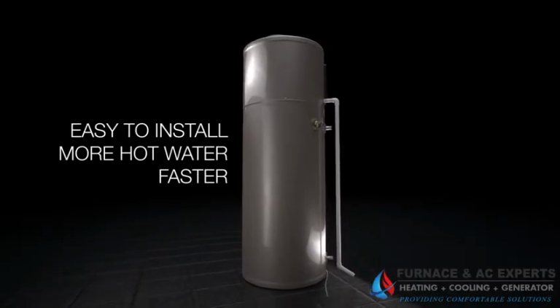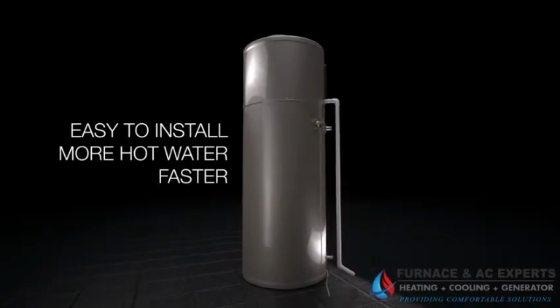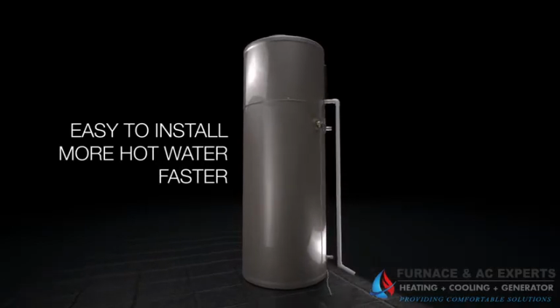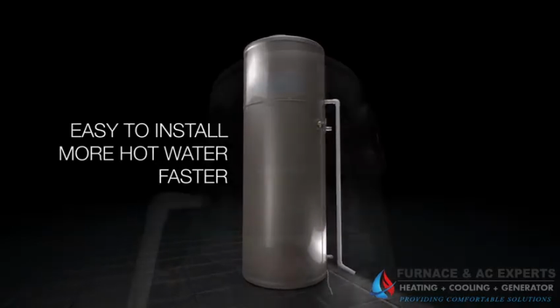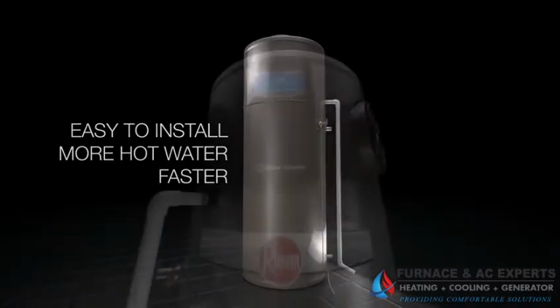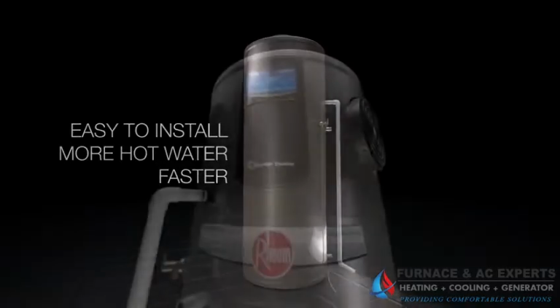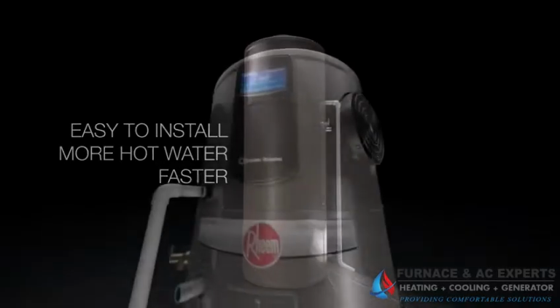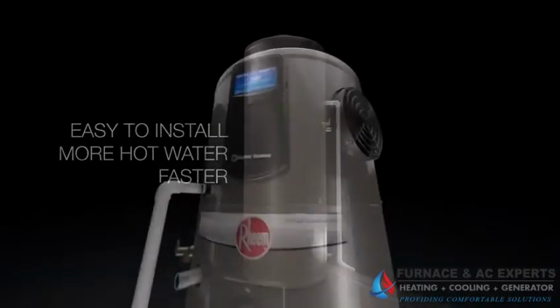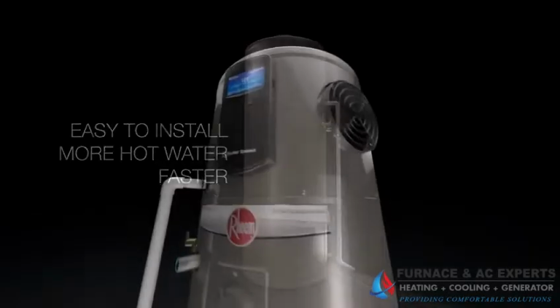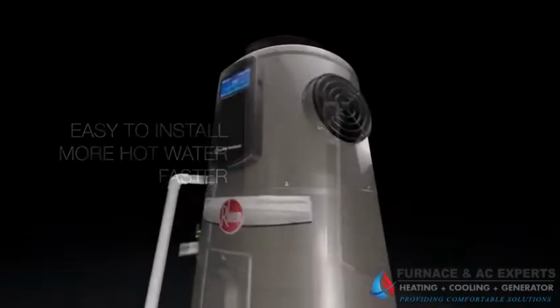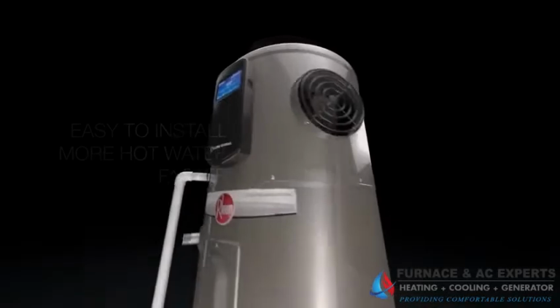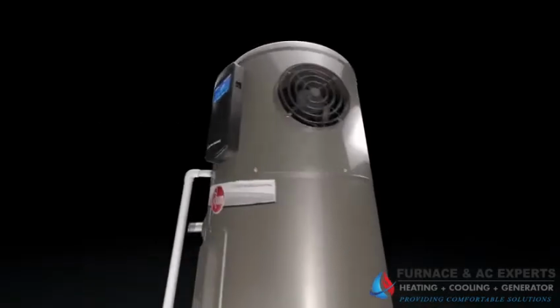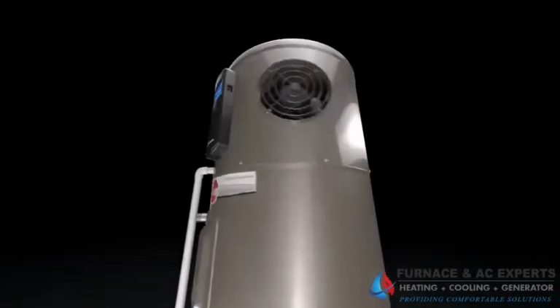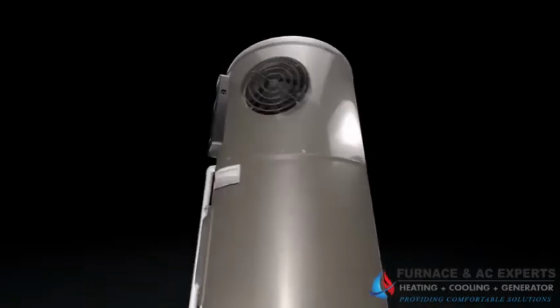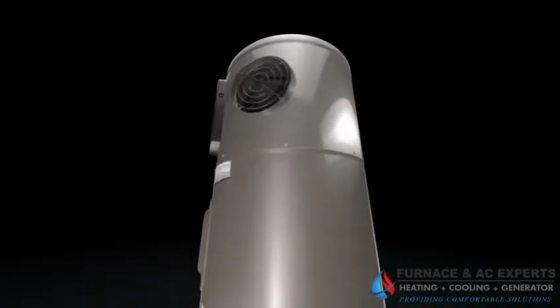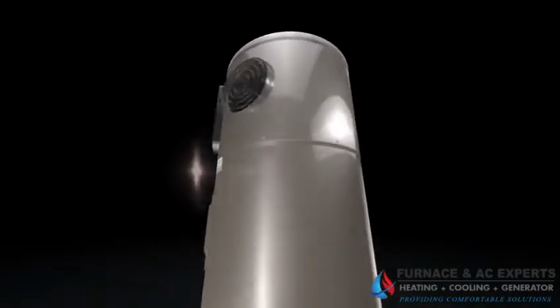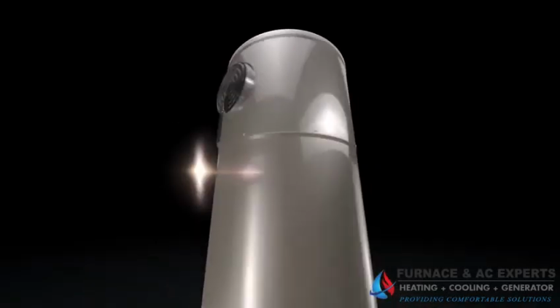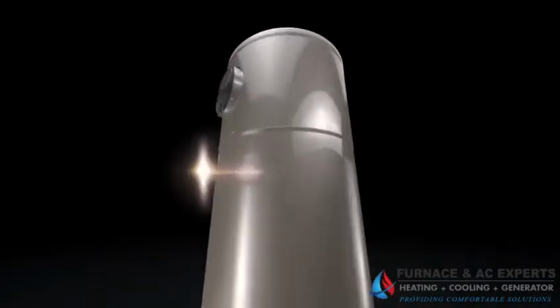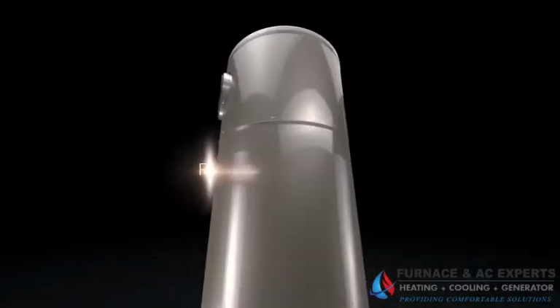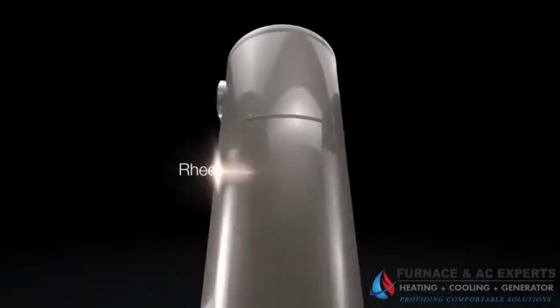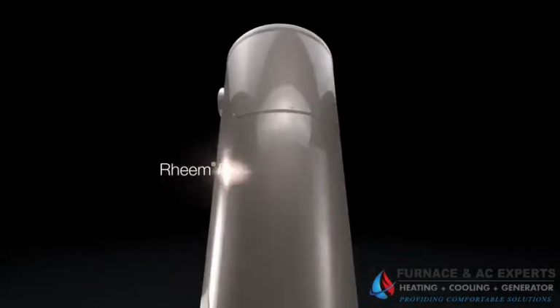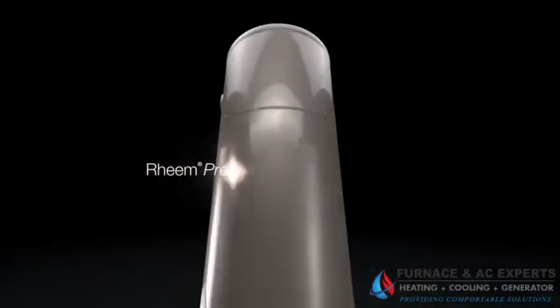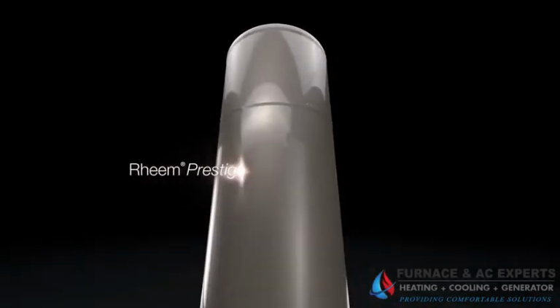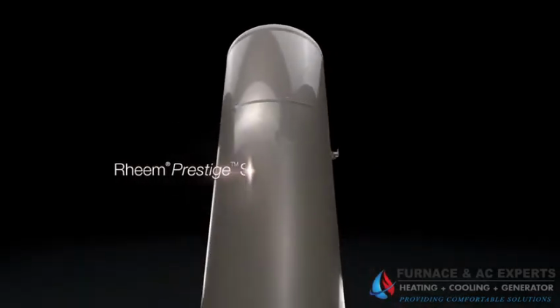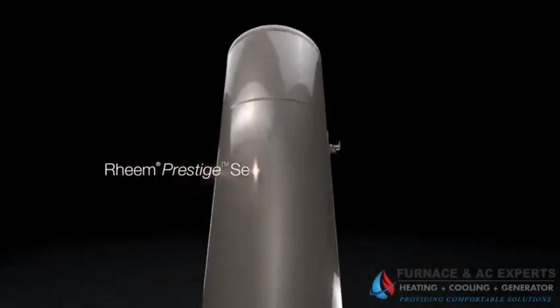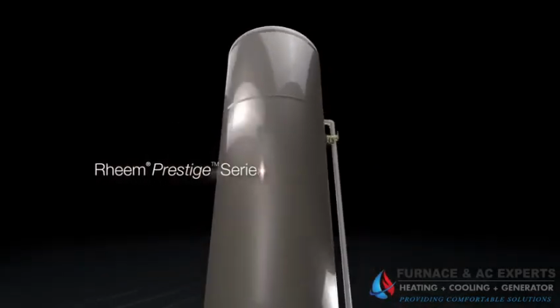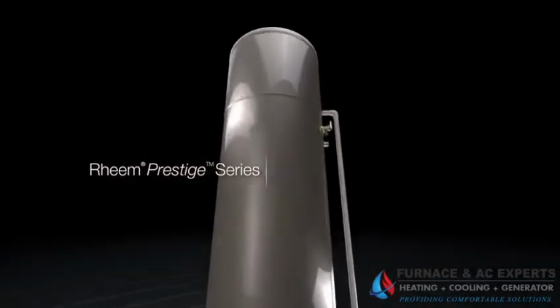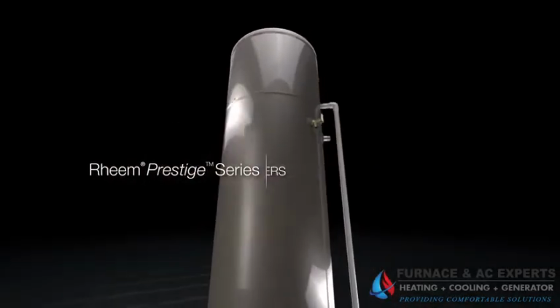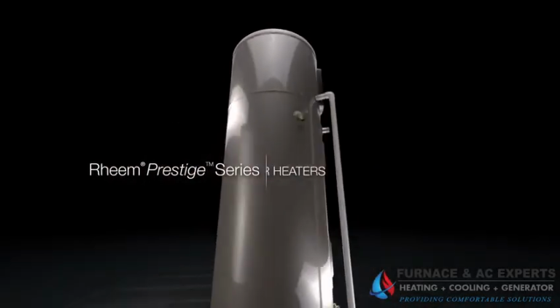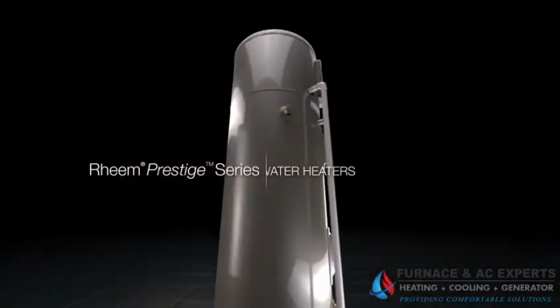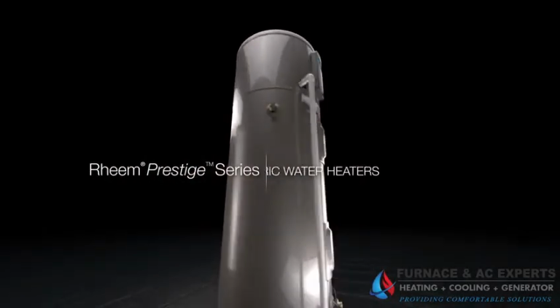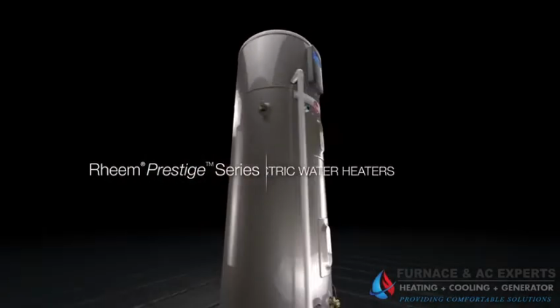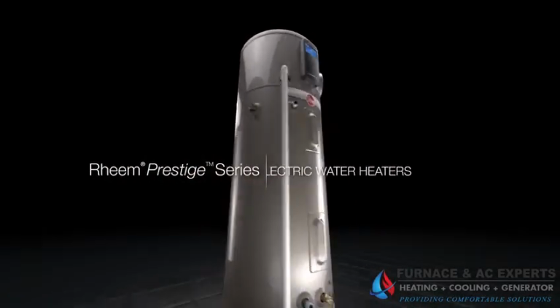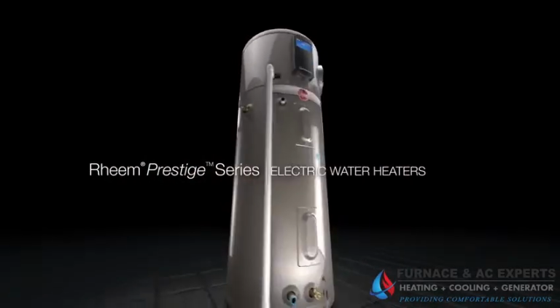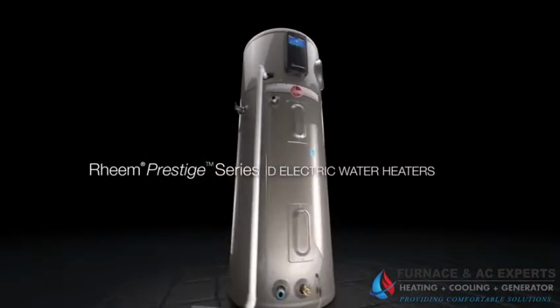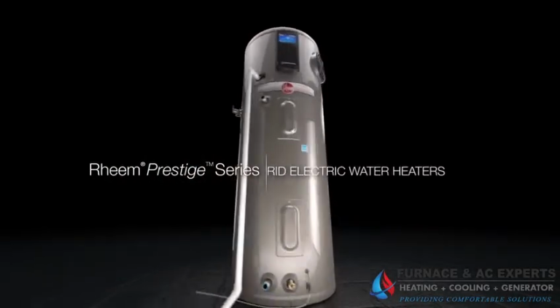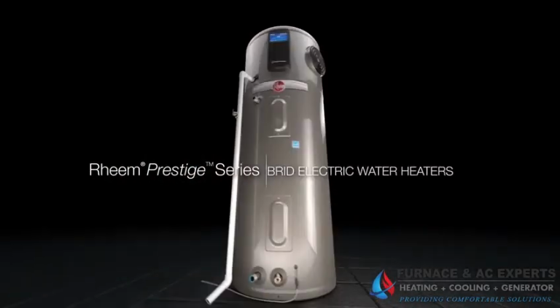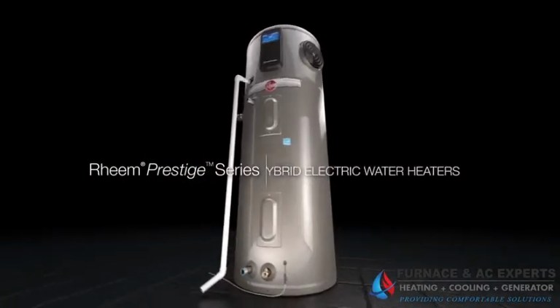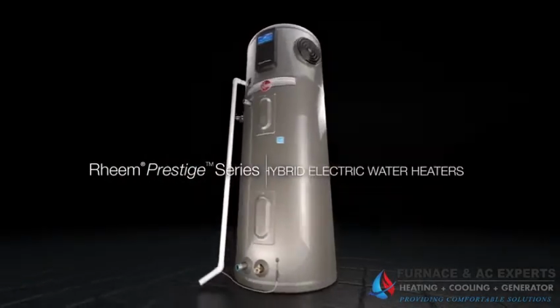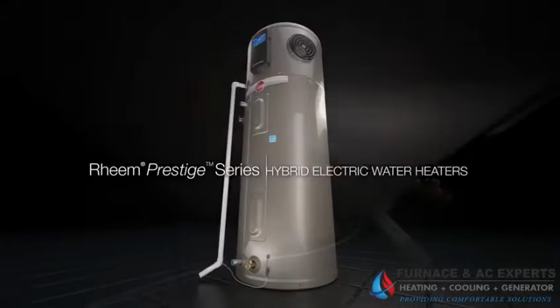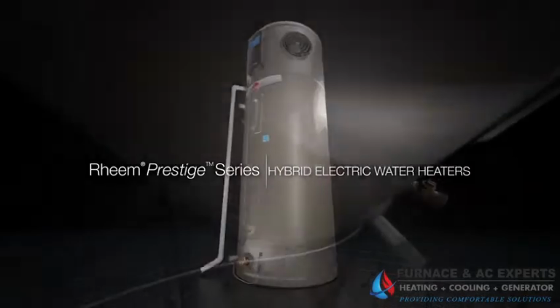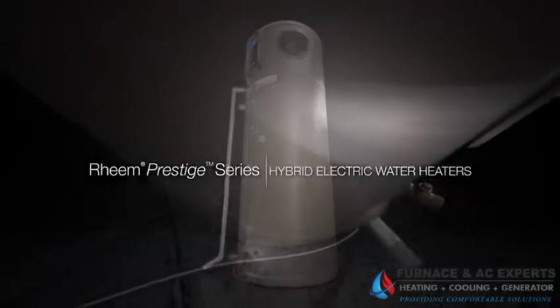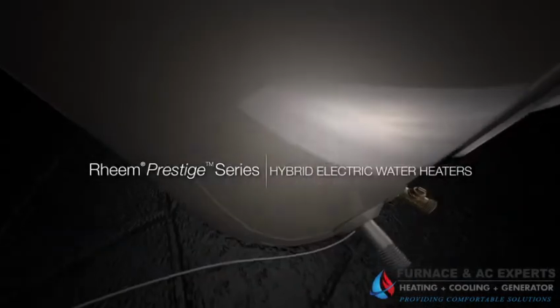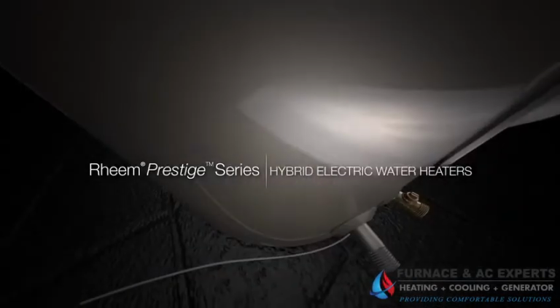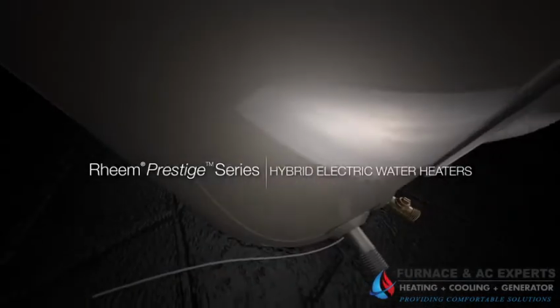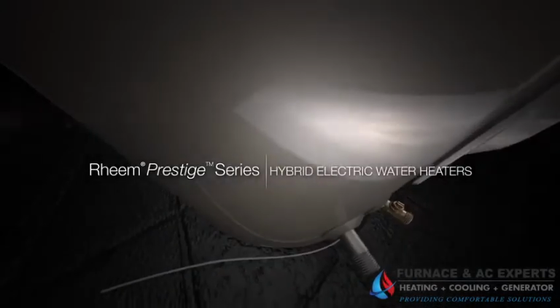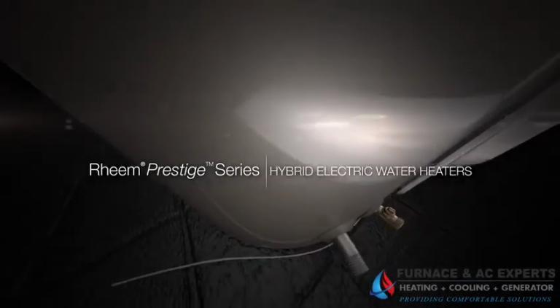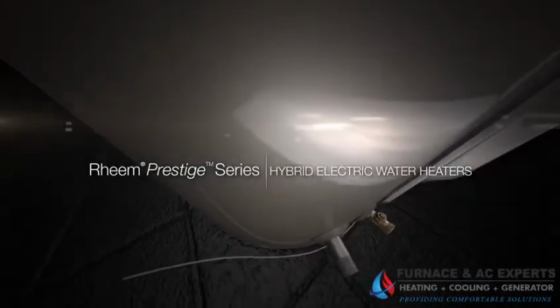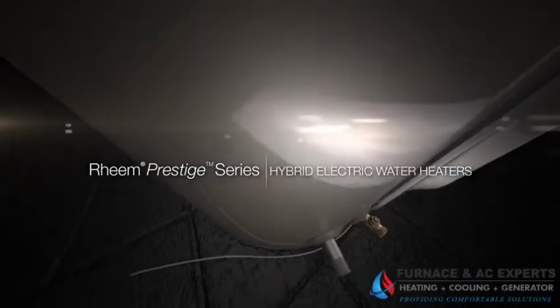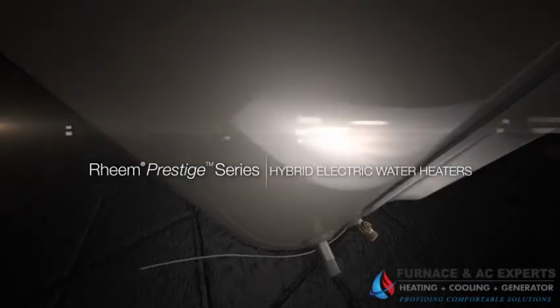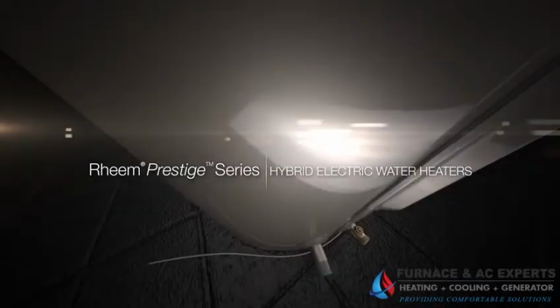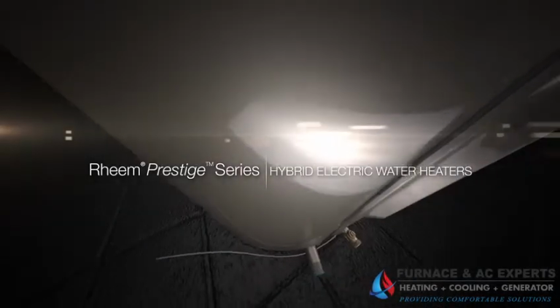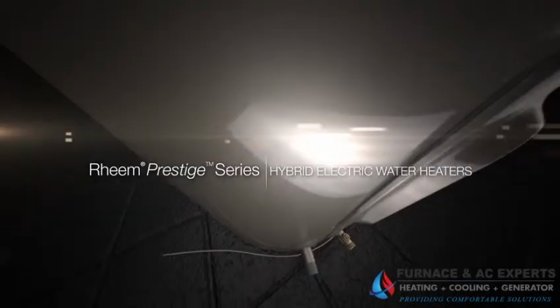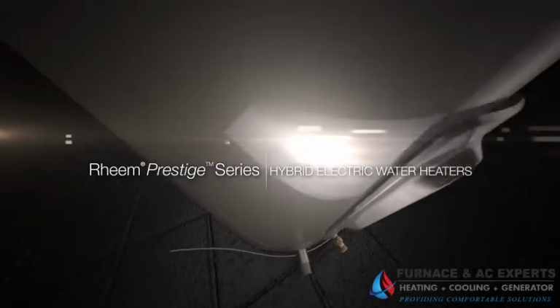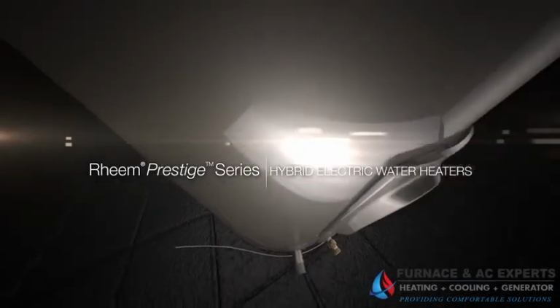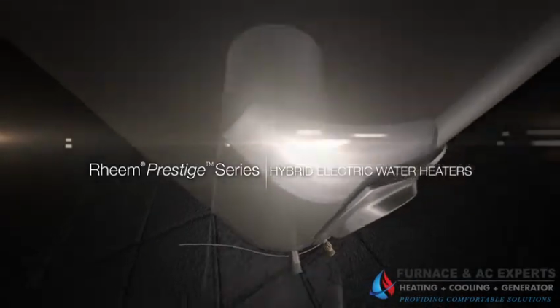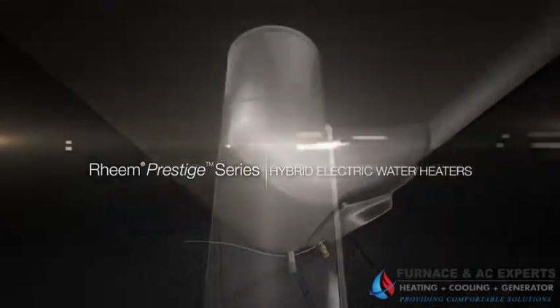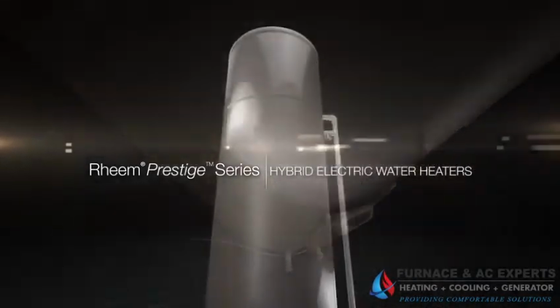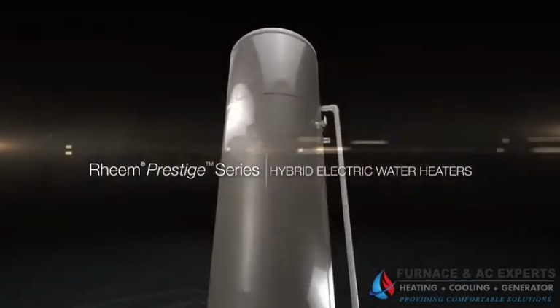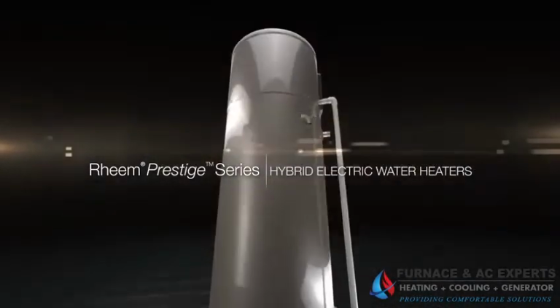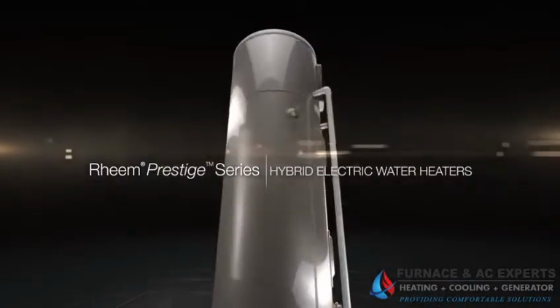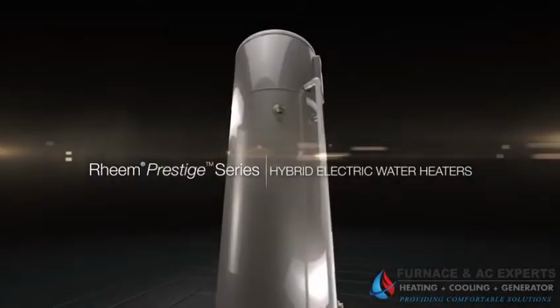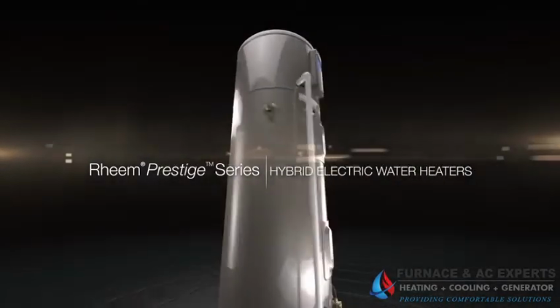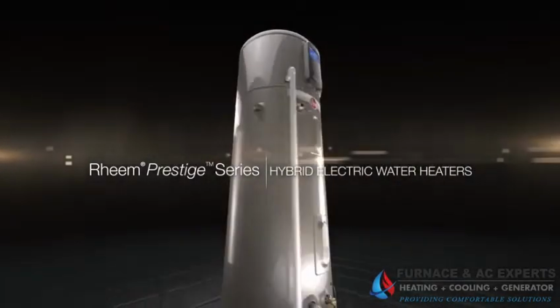The newest Rheem Hybrid Electric Water Heaters — savings, peace of mind, and convenience from the start.